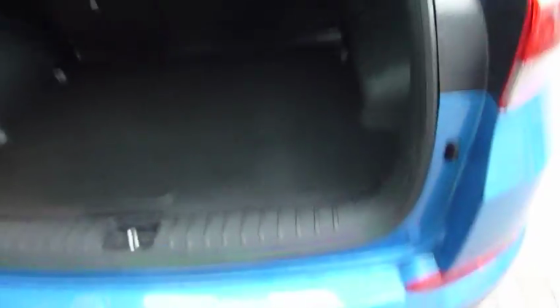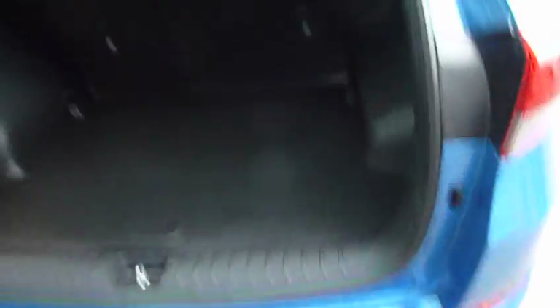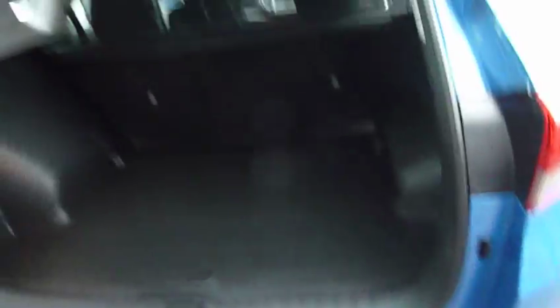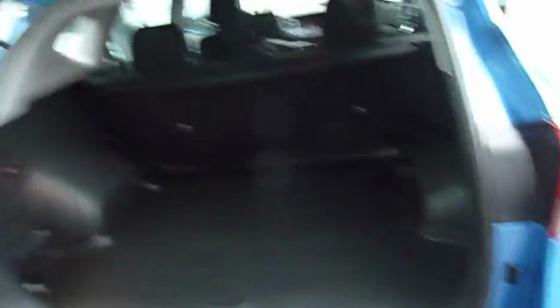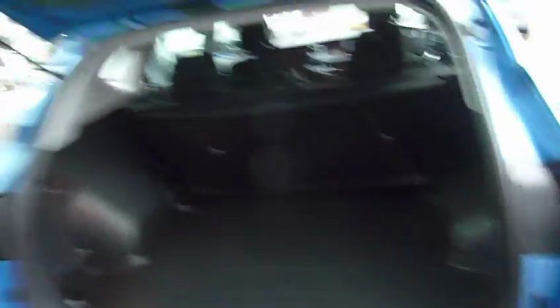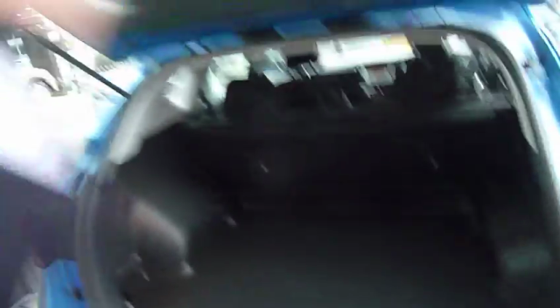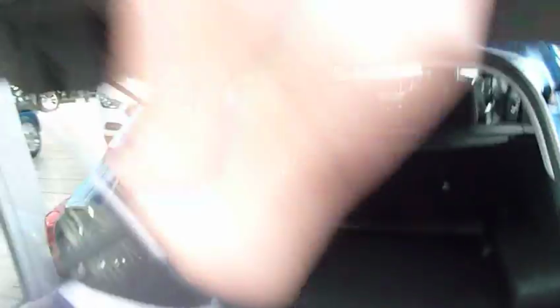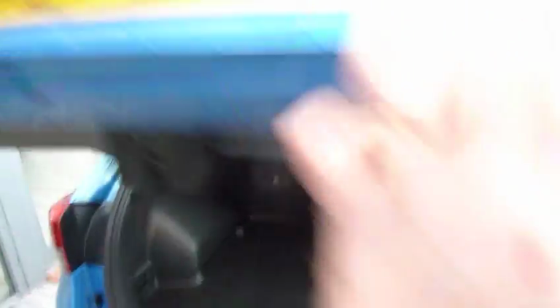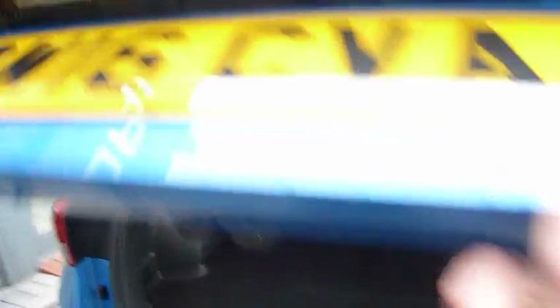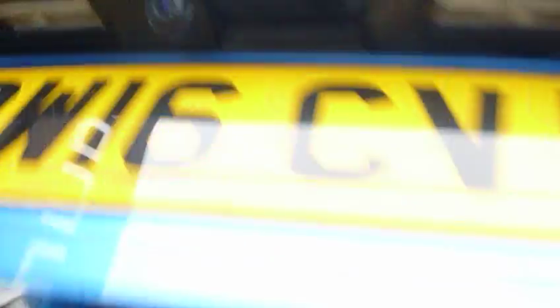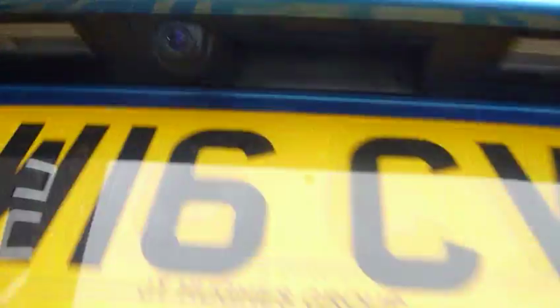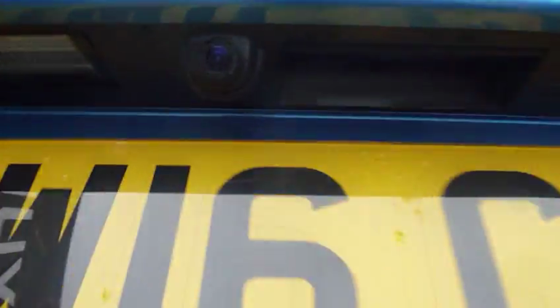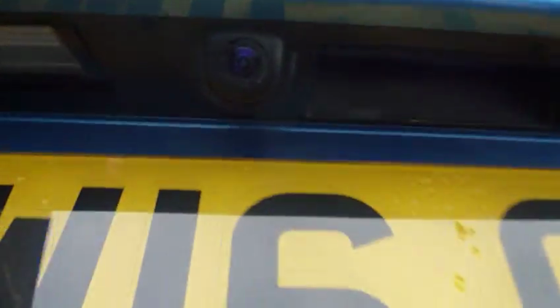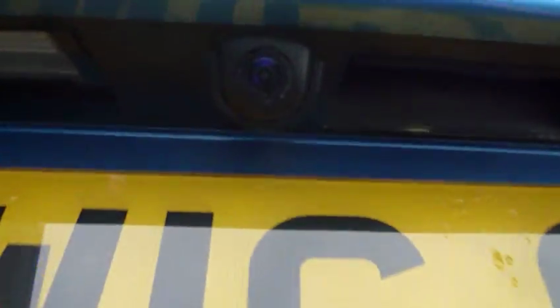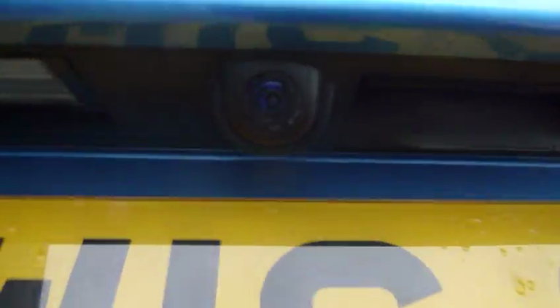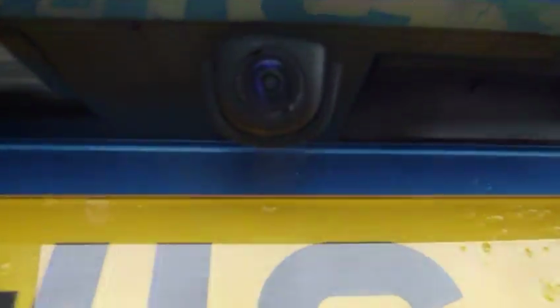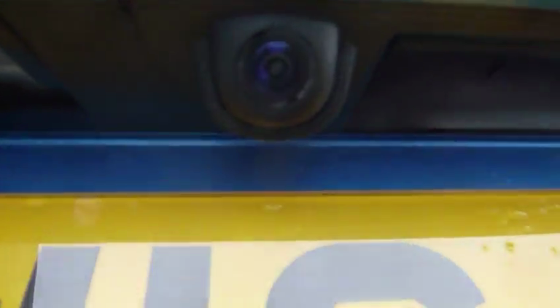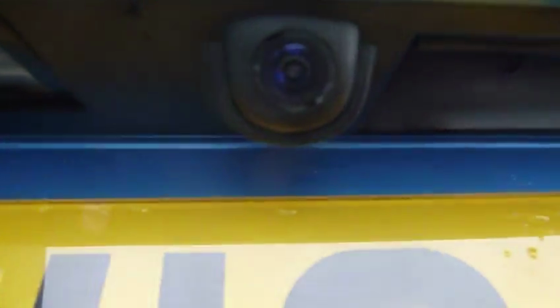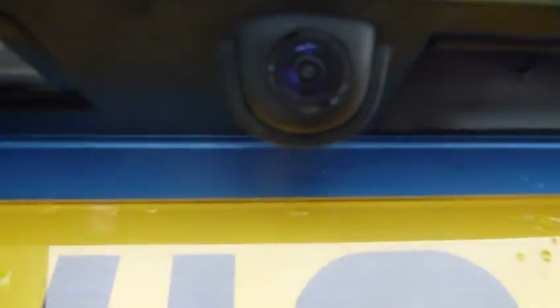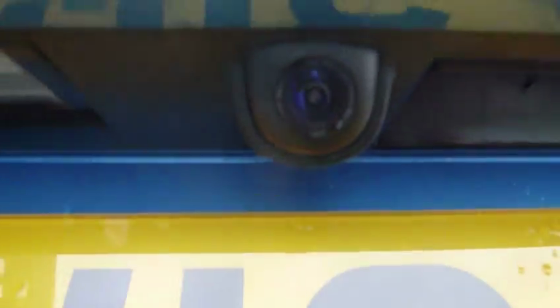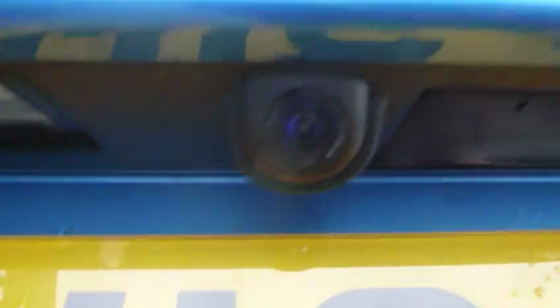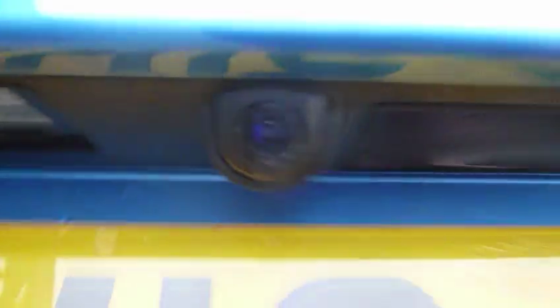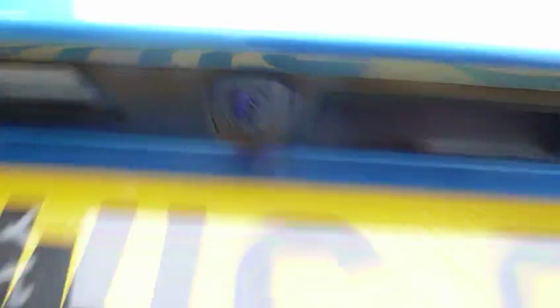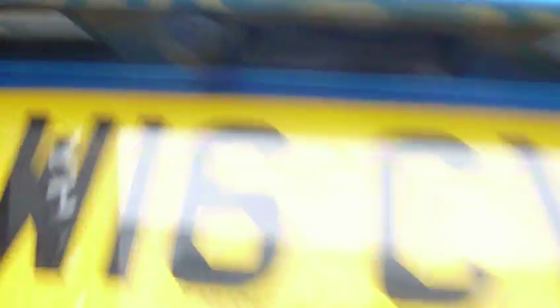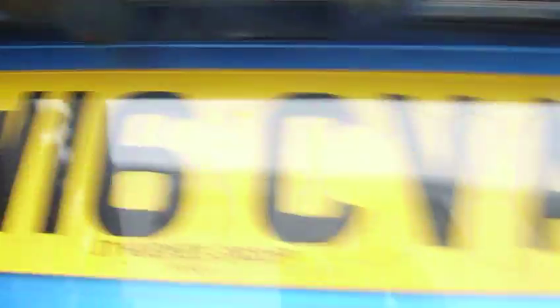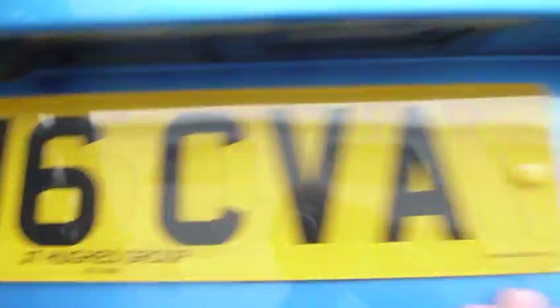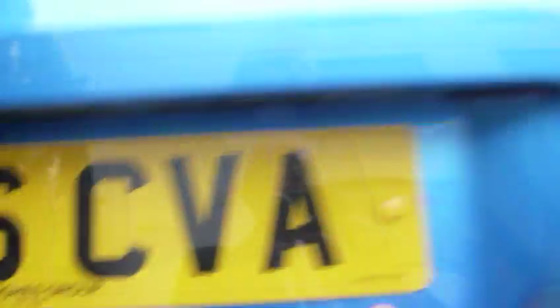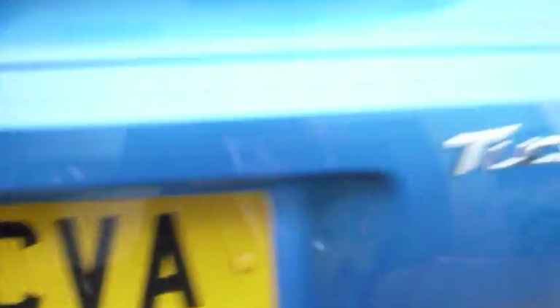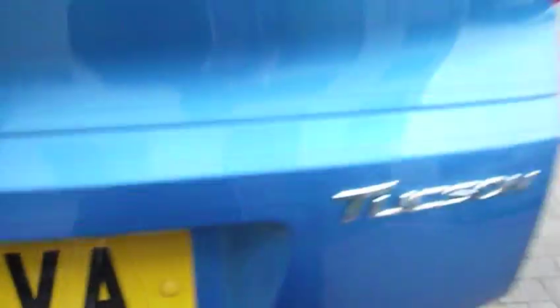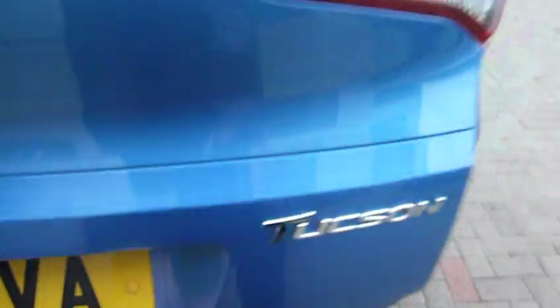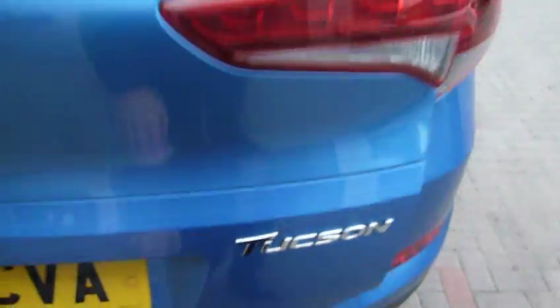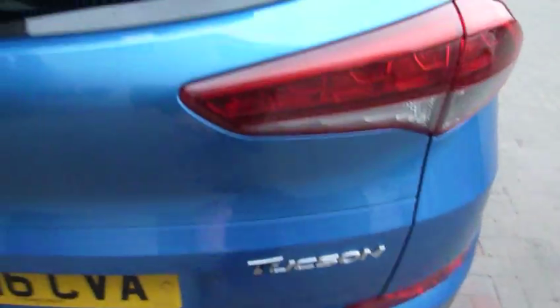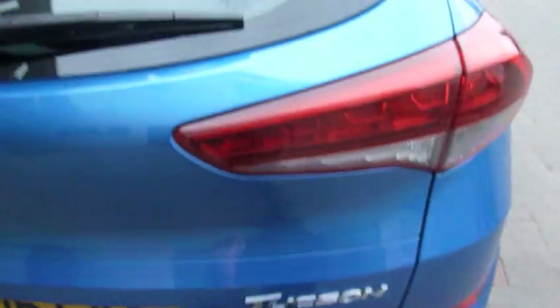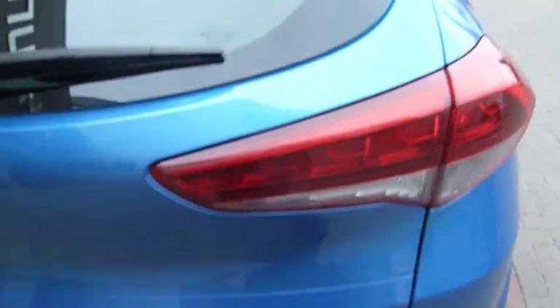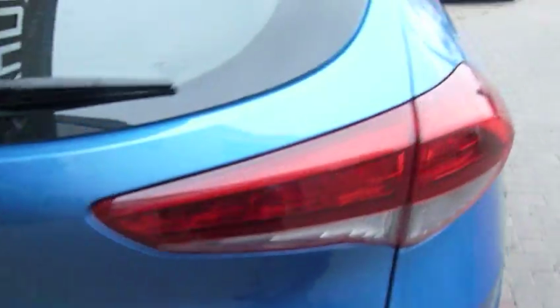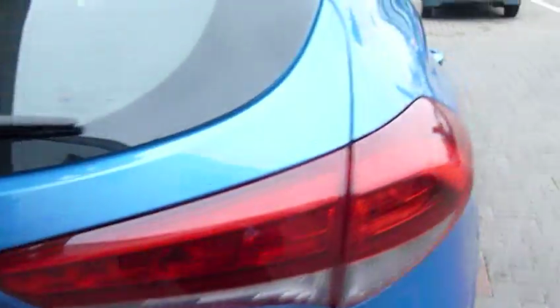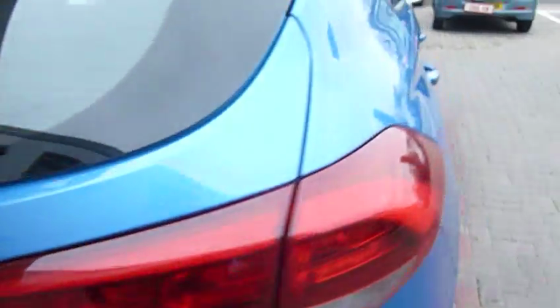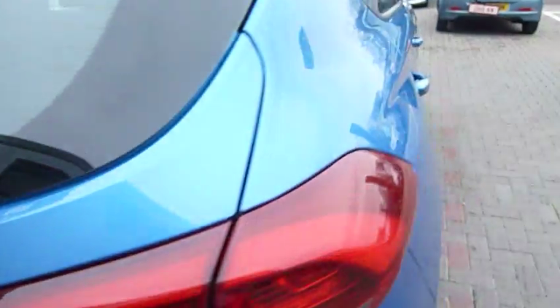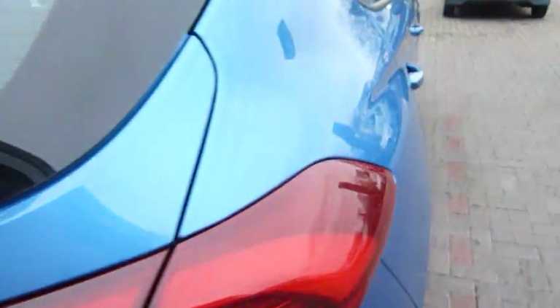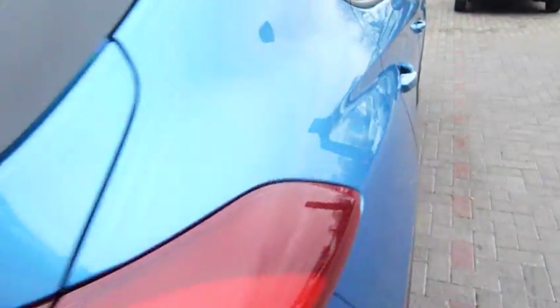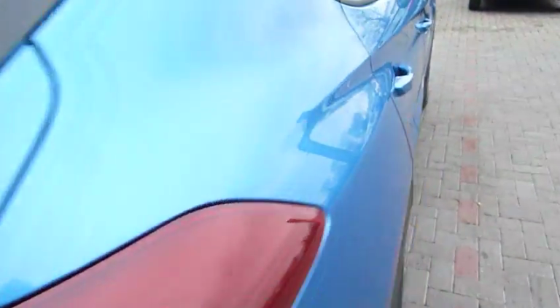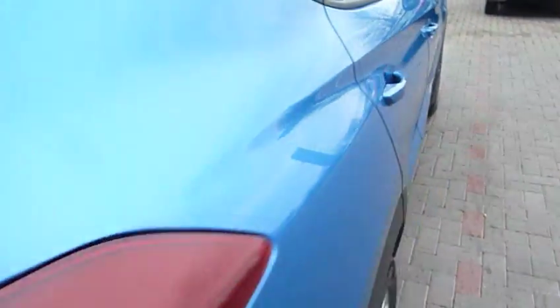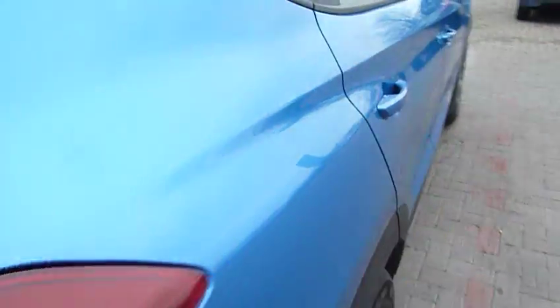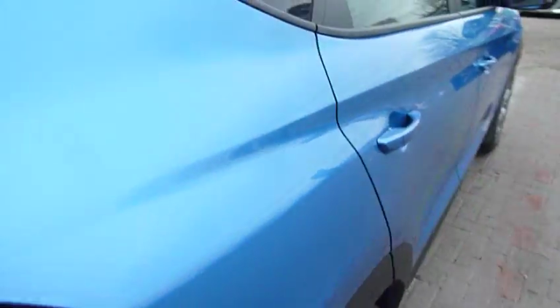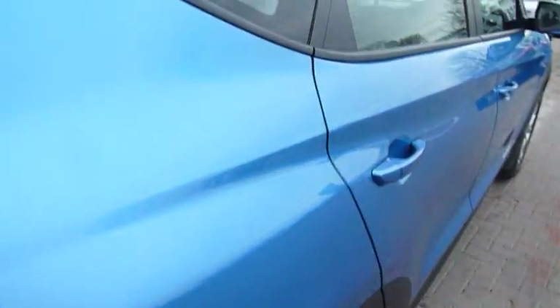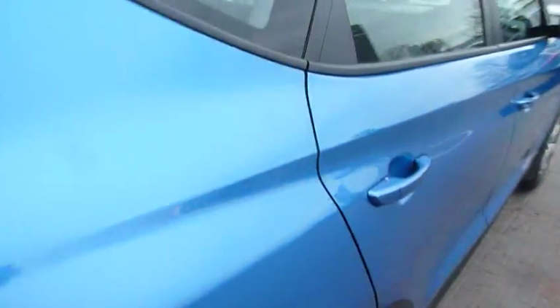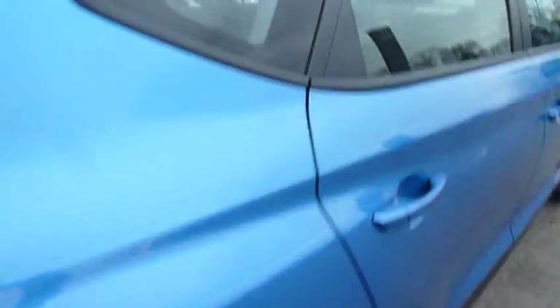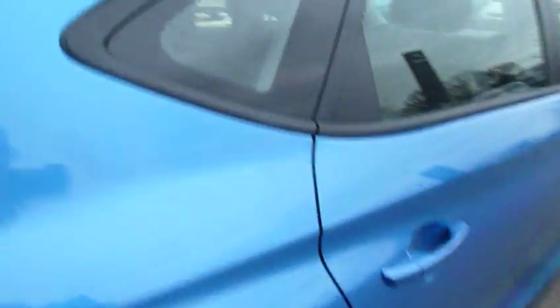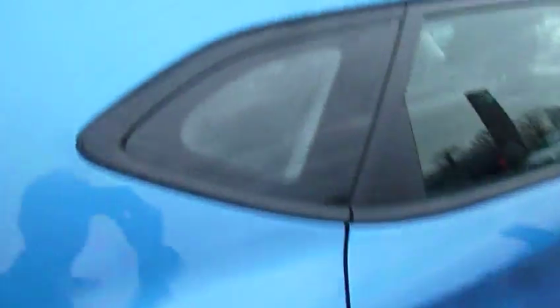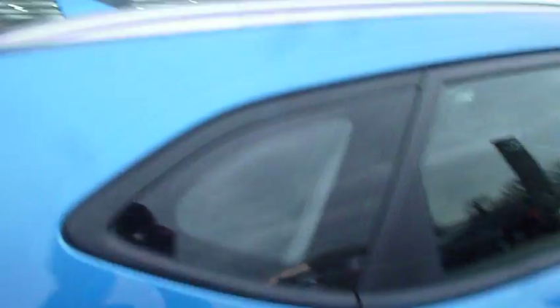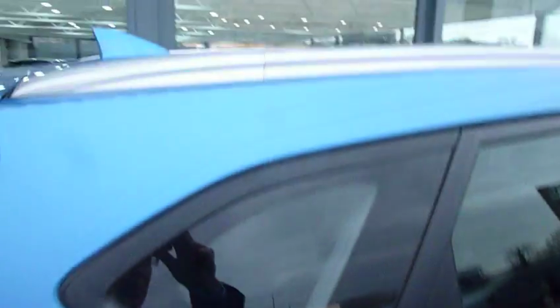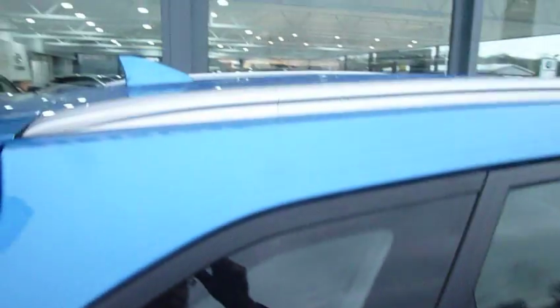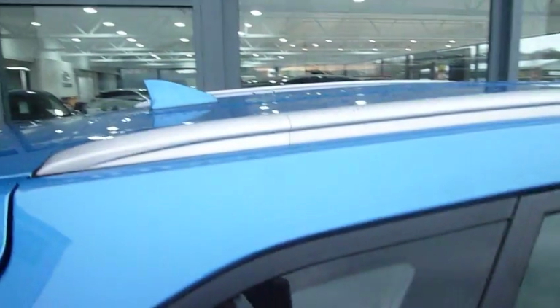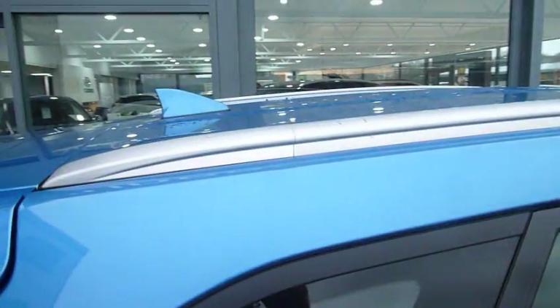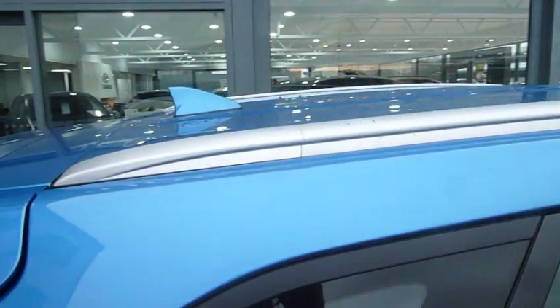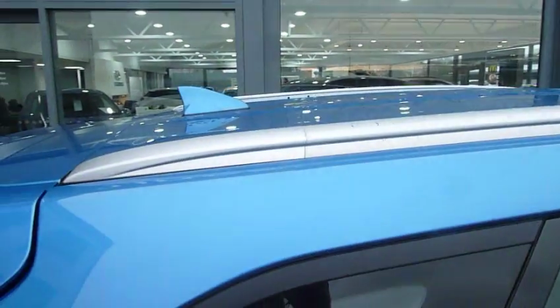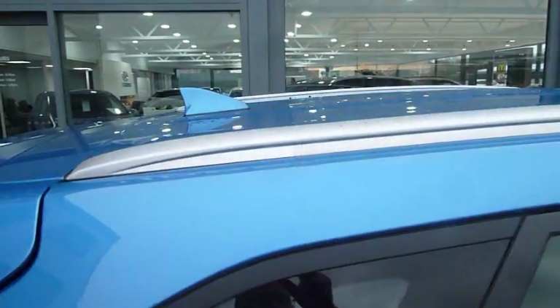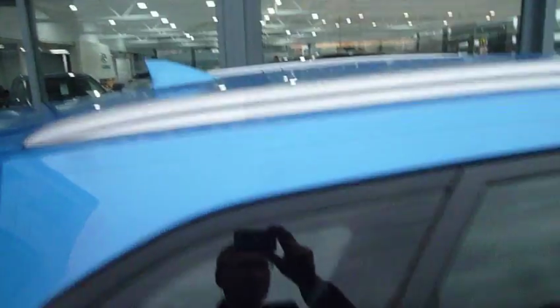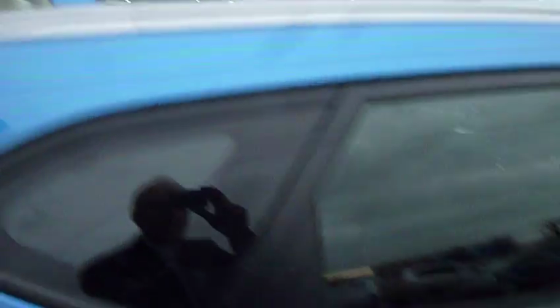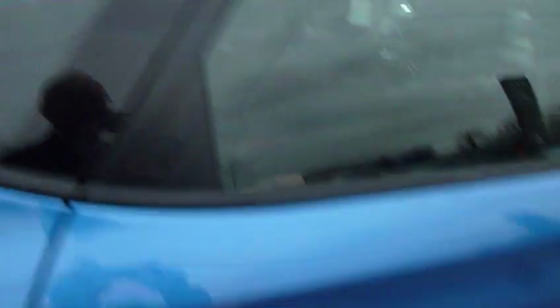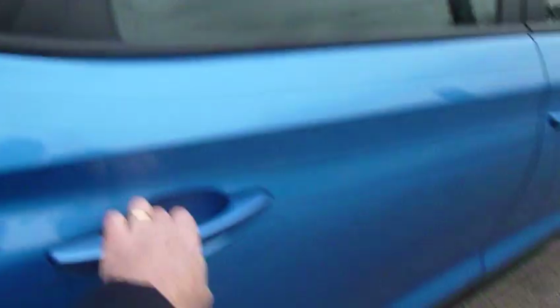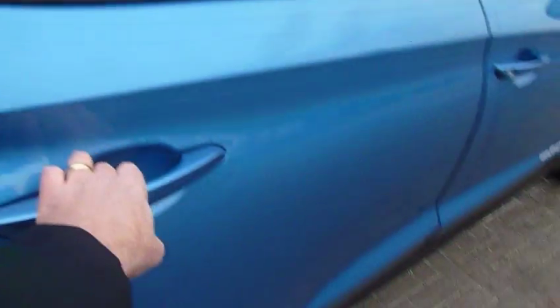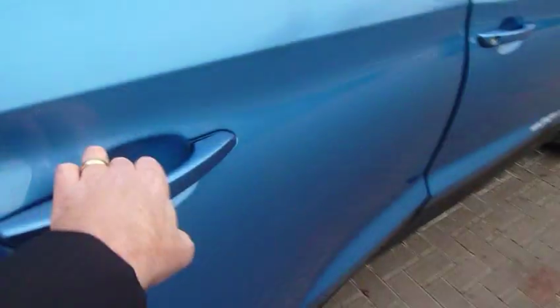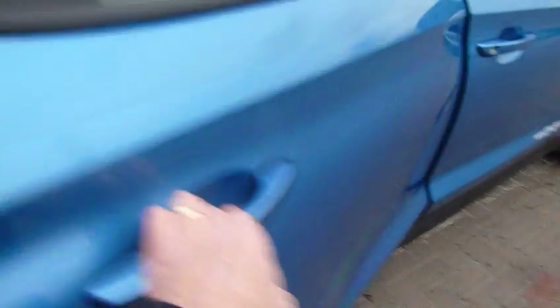Also there's a power socket and courtesy light in the boot as well. Now this is the SE NAV, so you've also got a rear parking camera as well as your rear sensors. There's a shark fin aerial on the top there too.